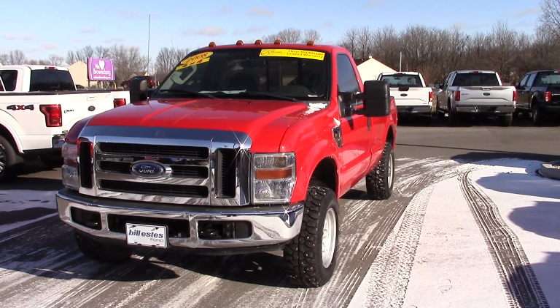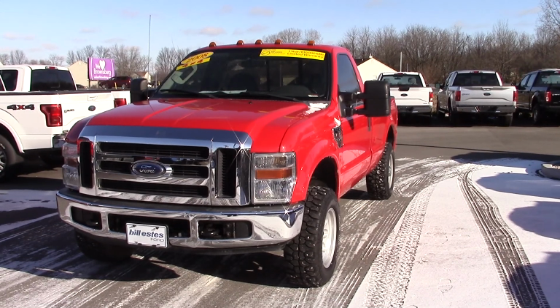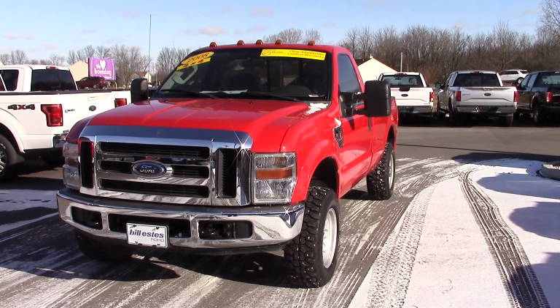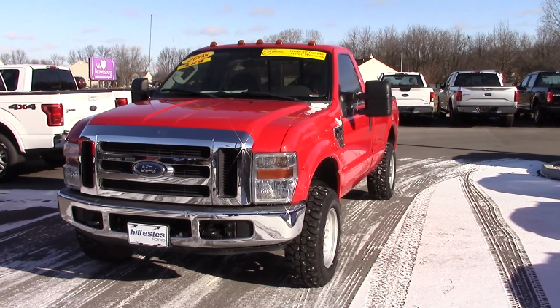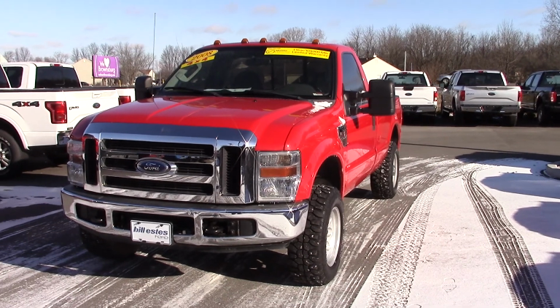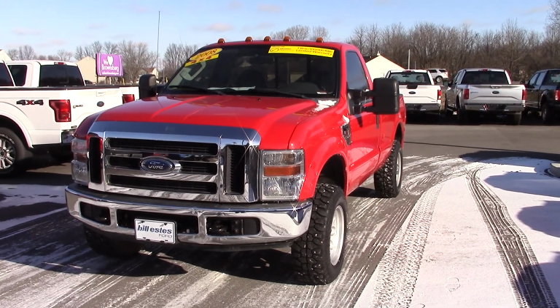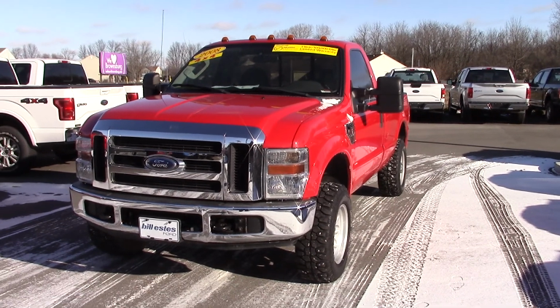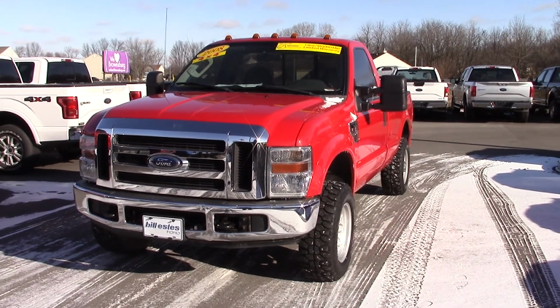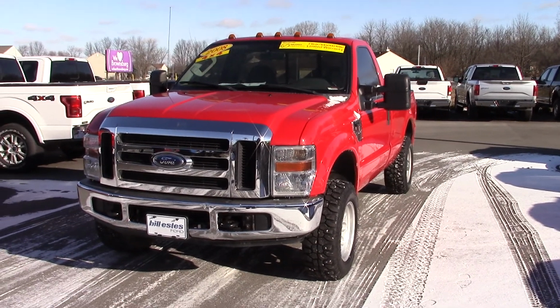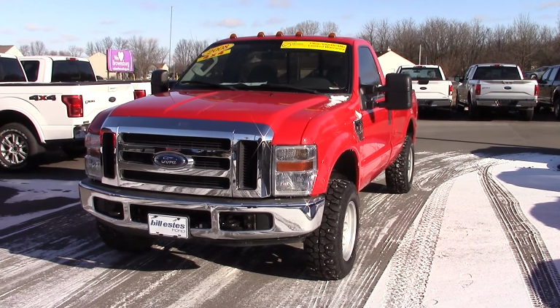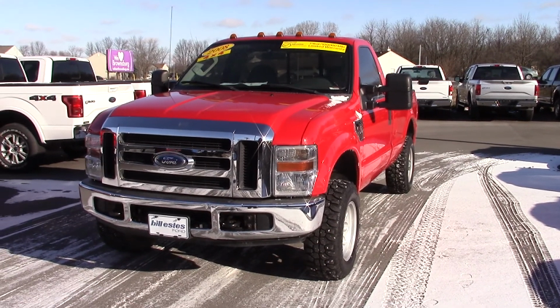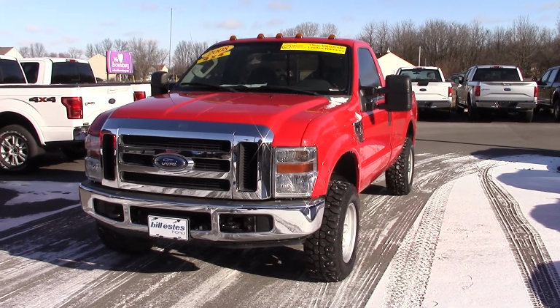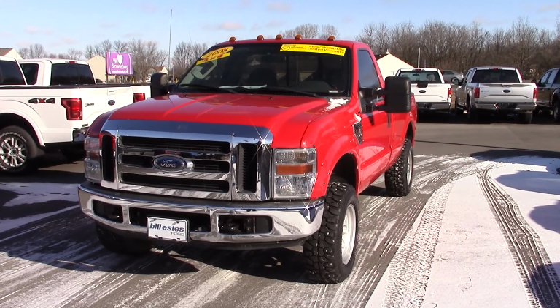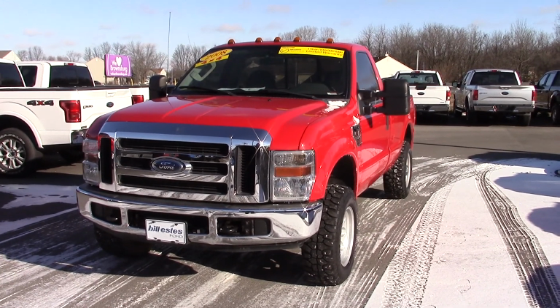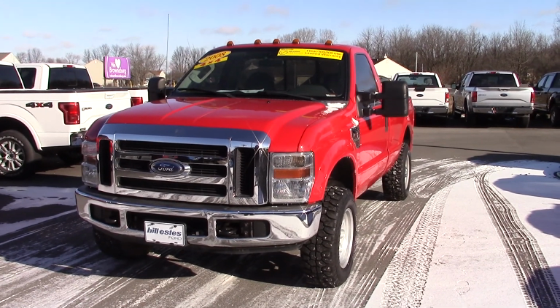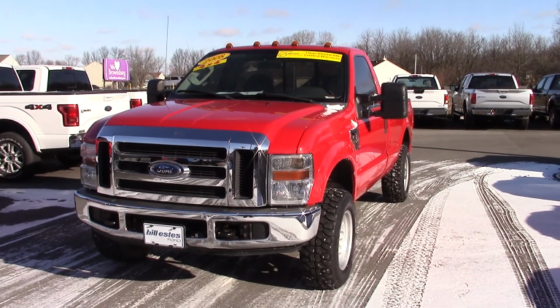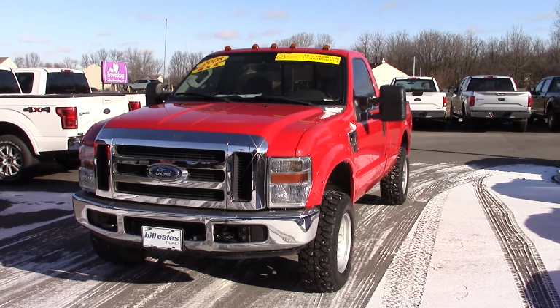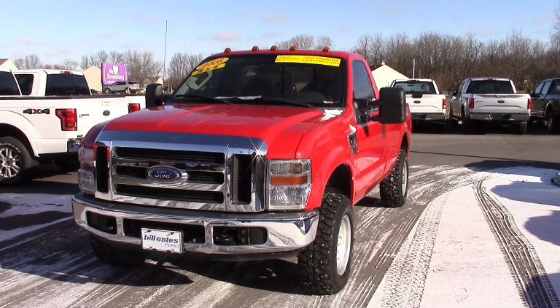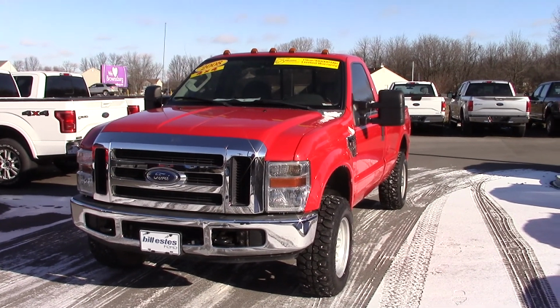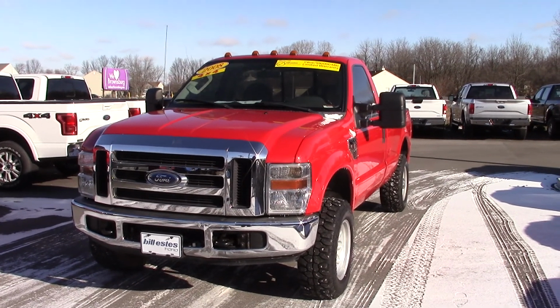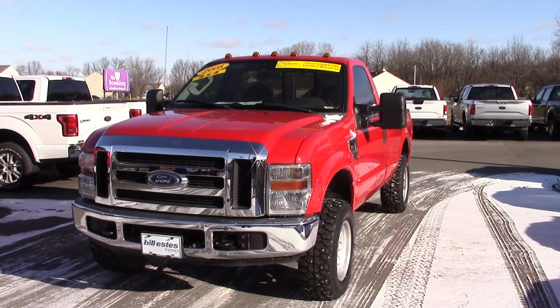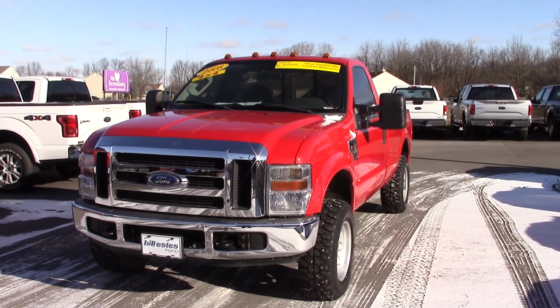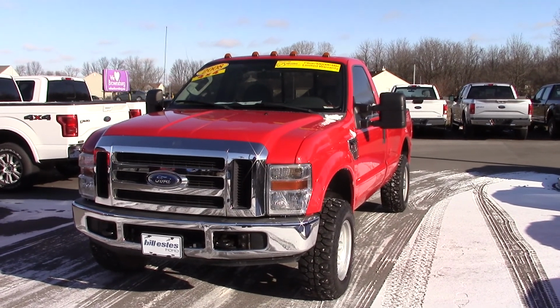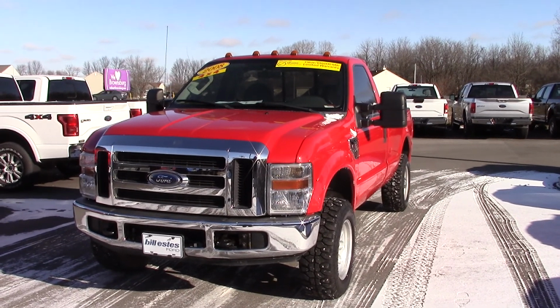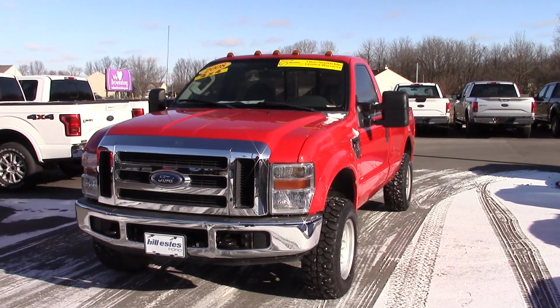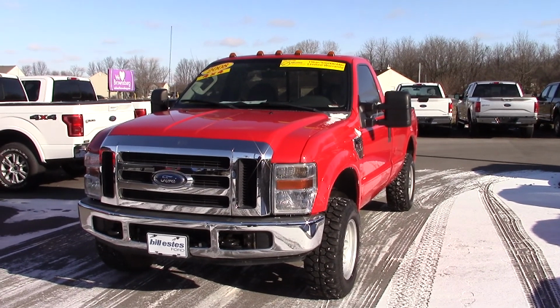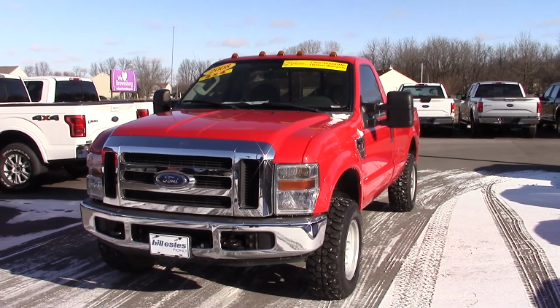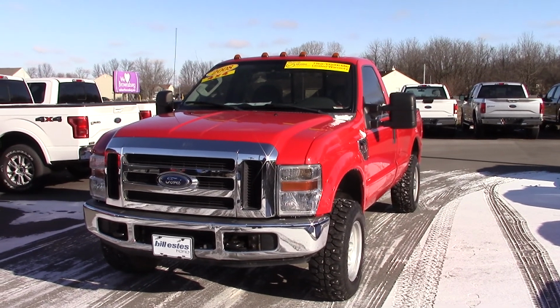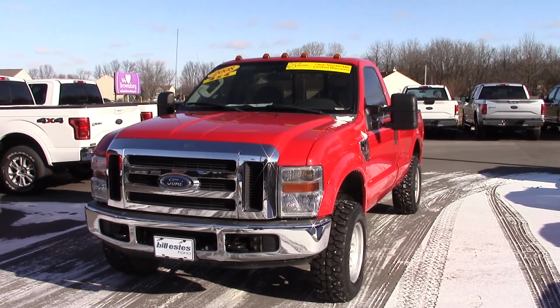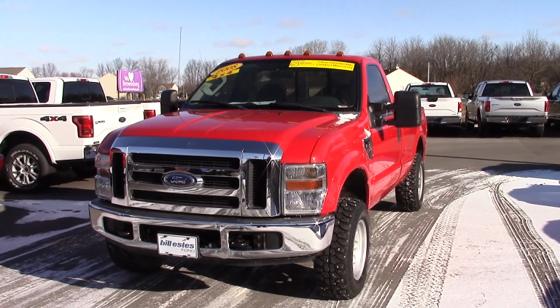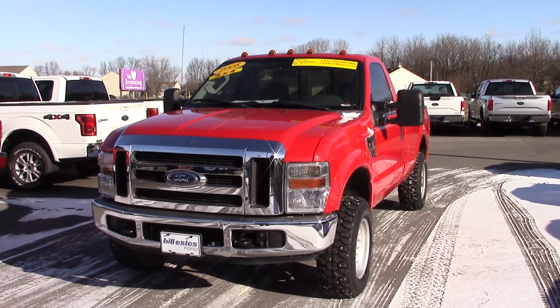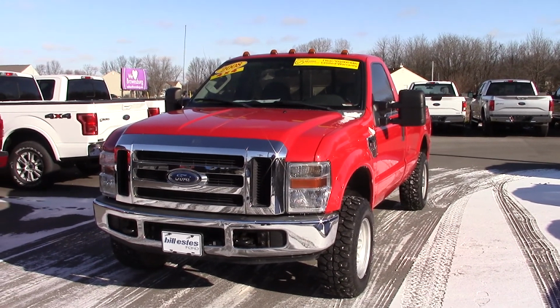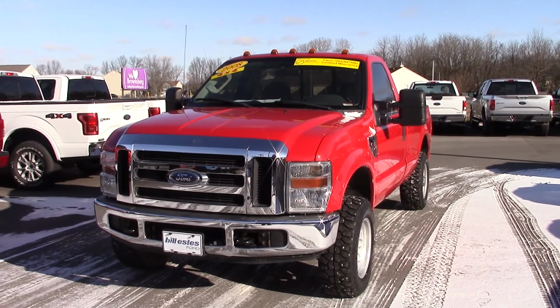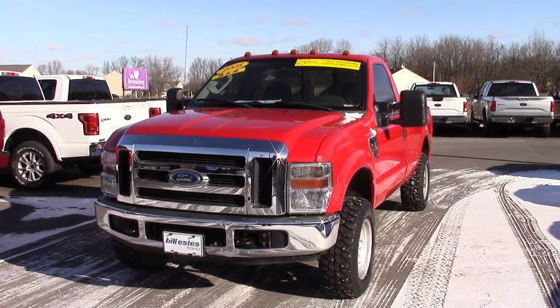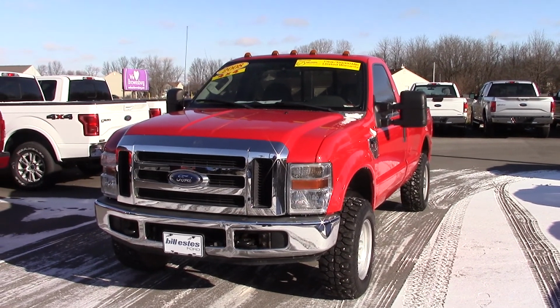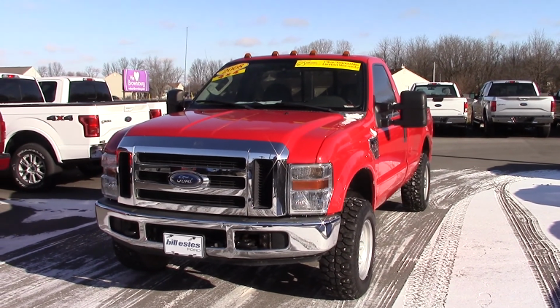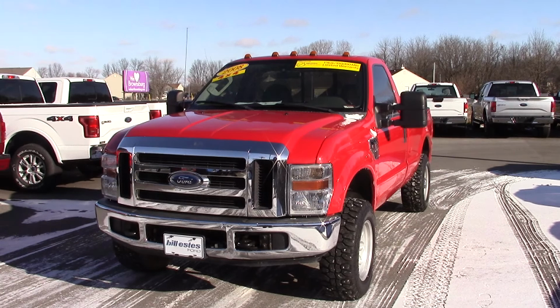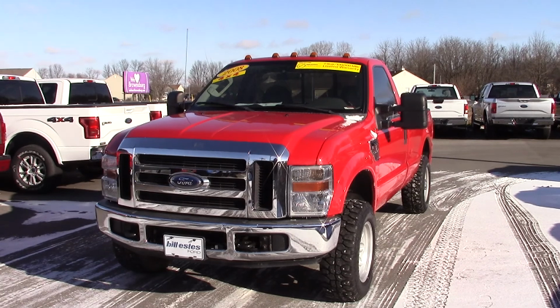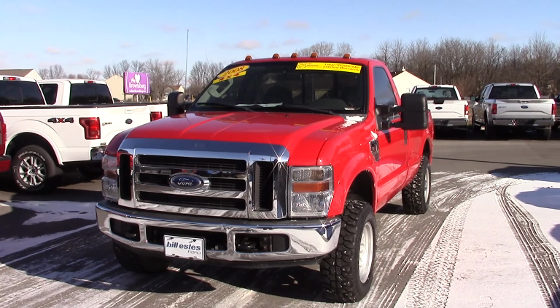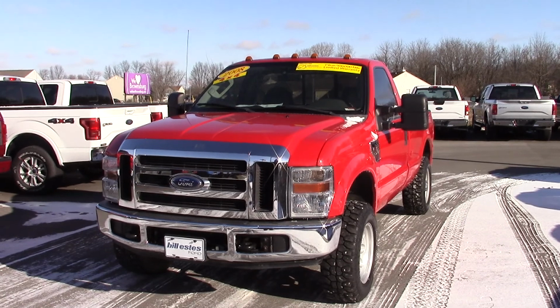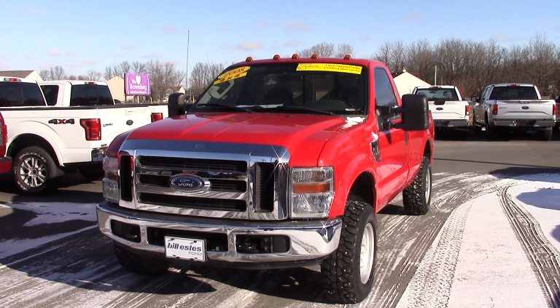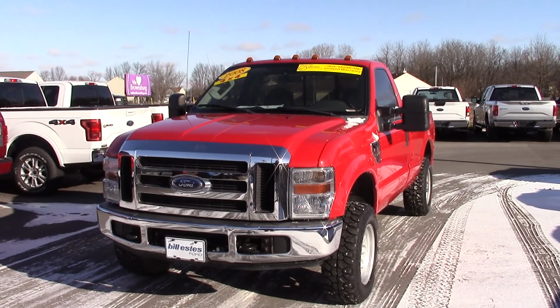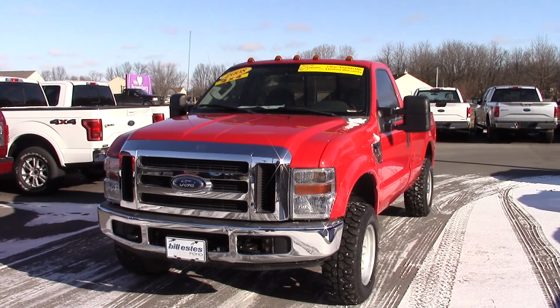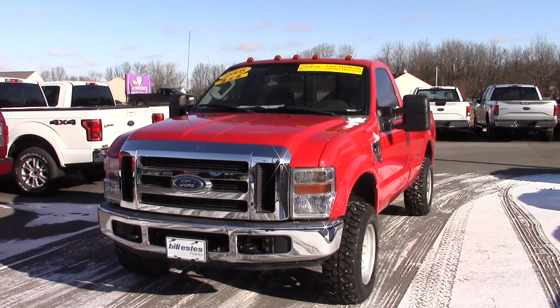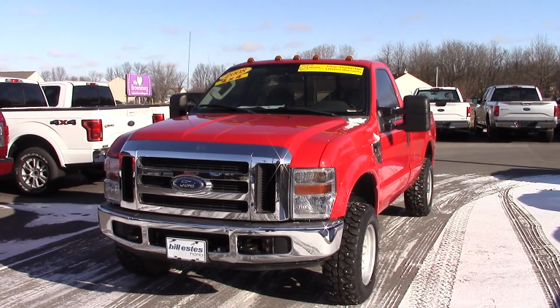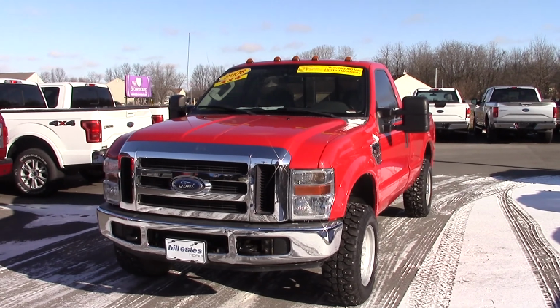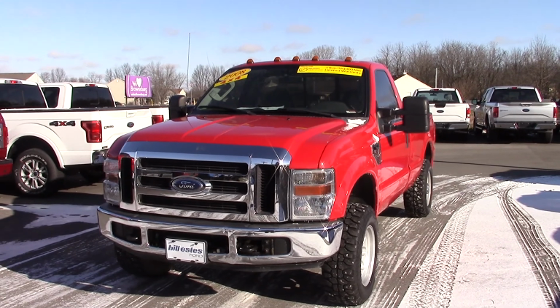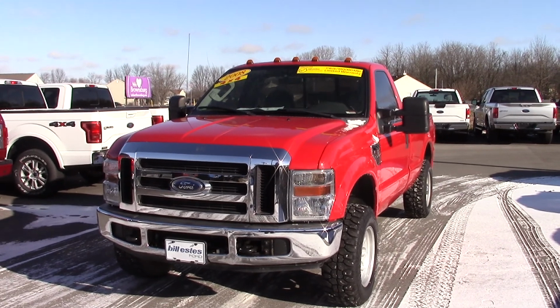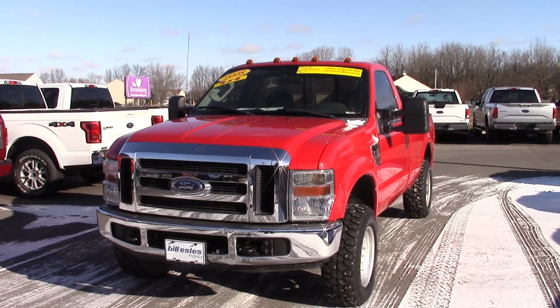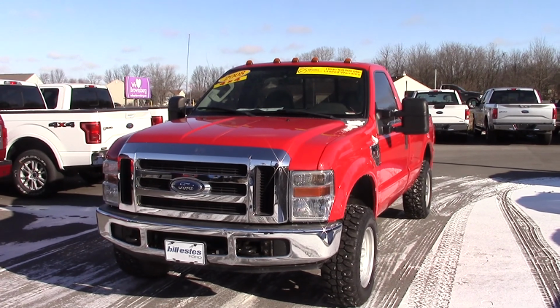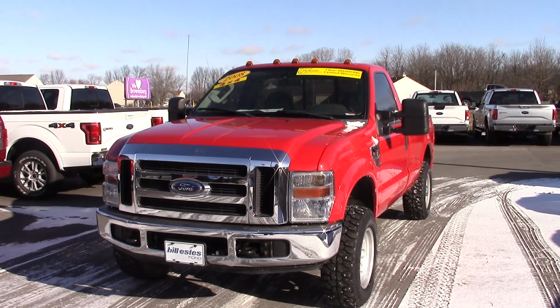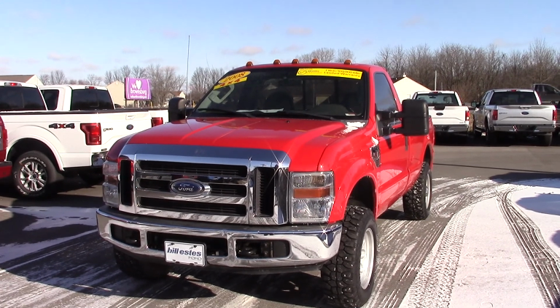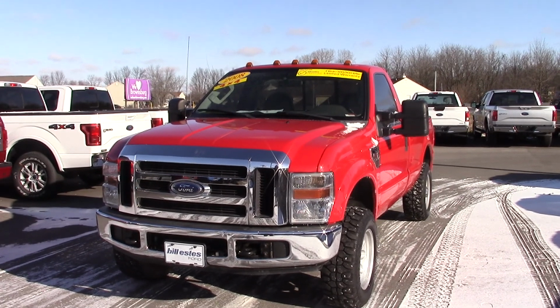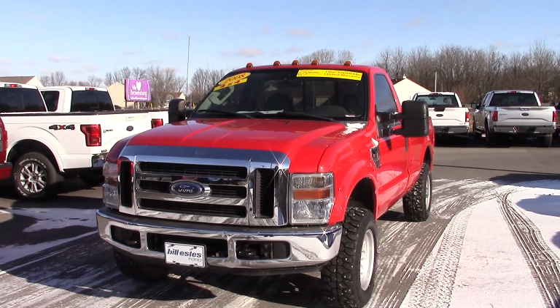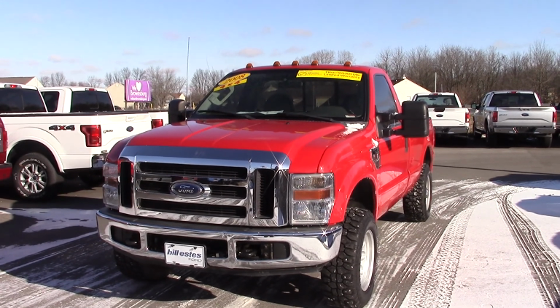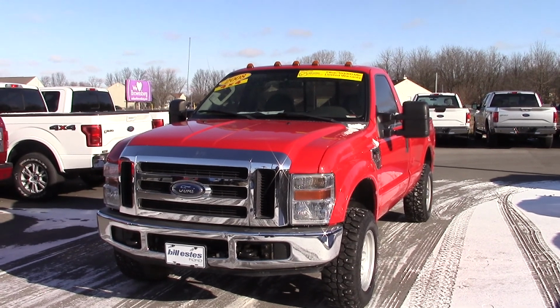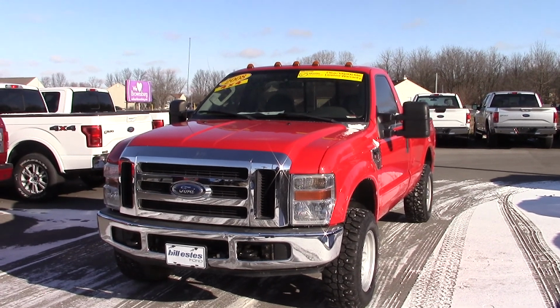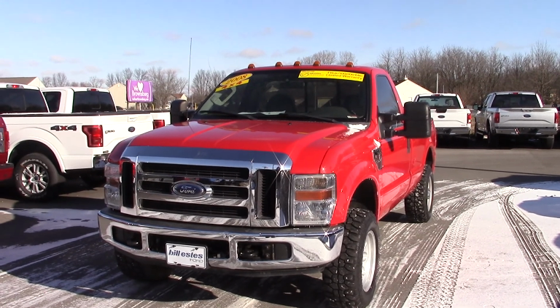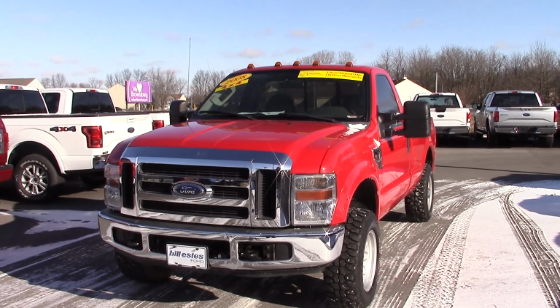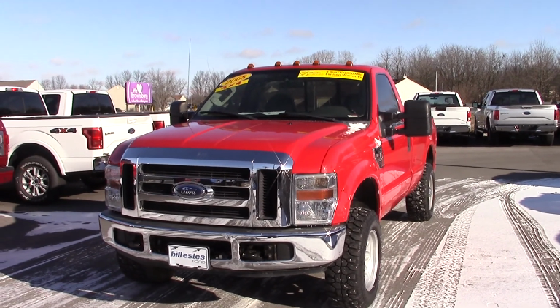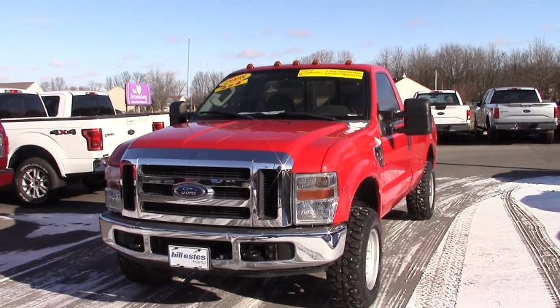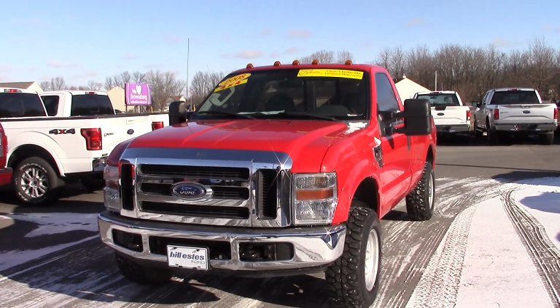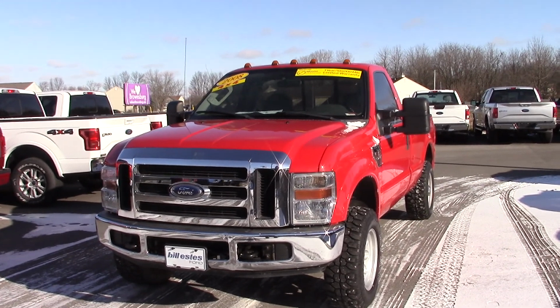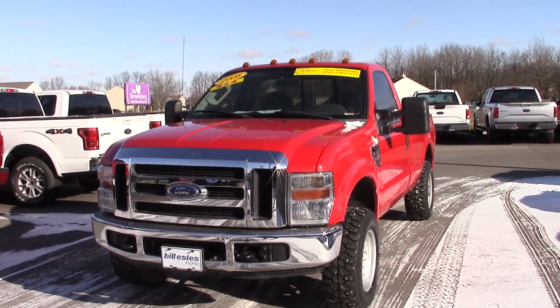Hi, I'm Joel with Bill S's Ford. I just wanted to send you a quick video walk around of the 2008 F250 that you'd asked about.